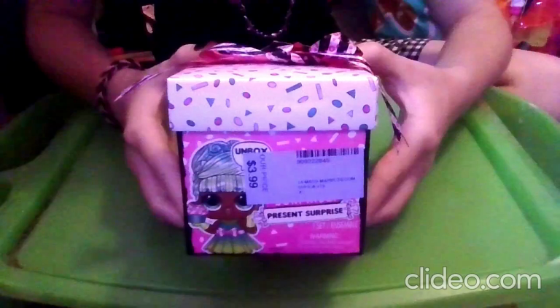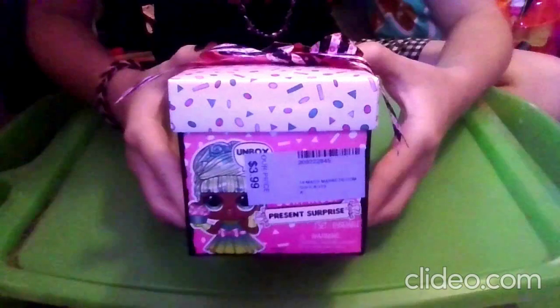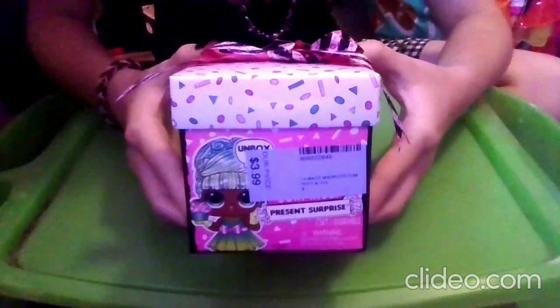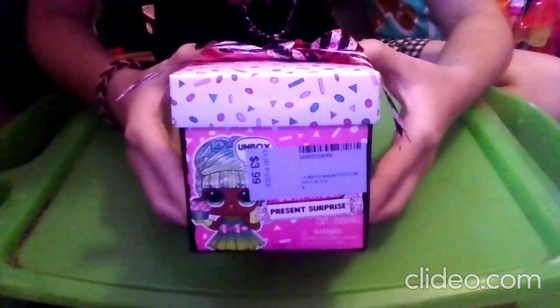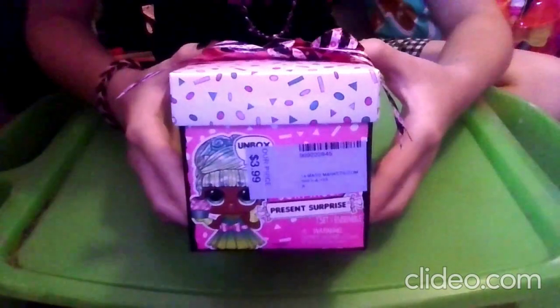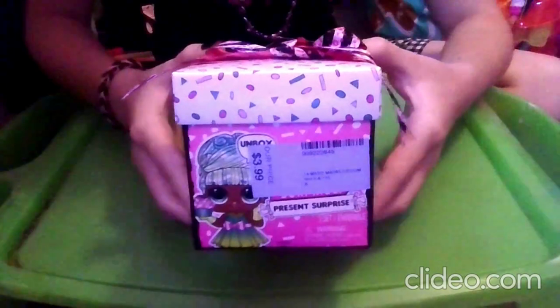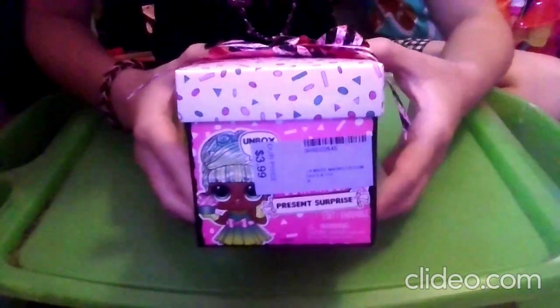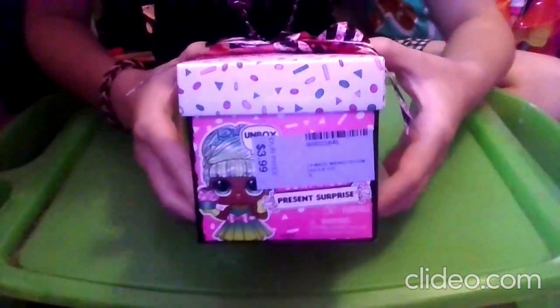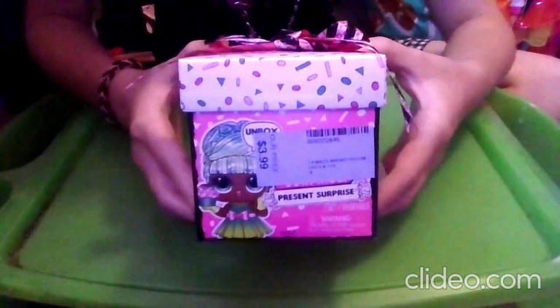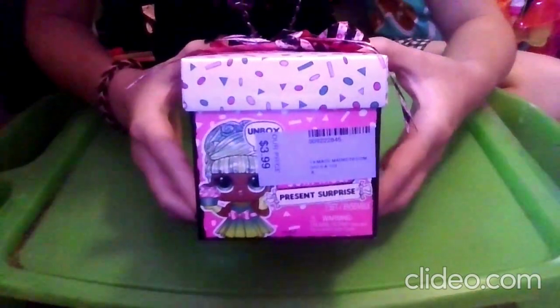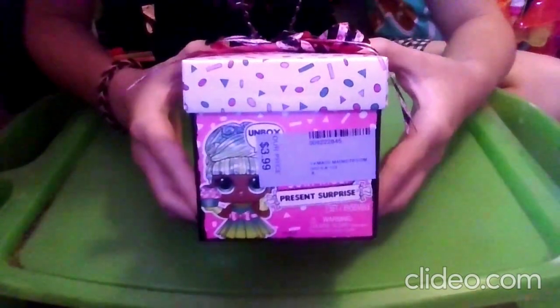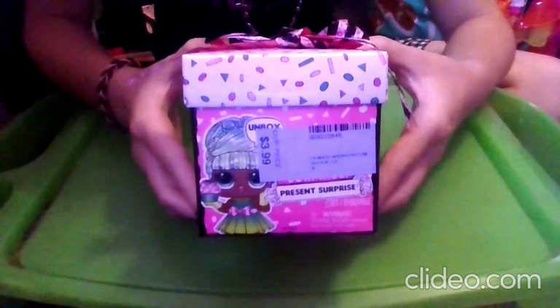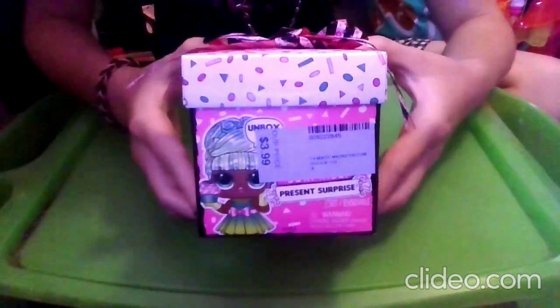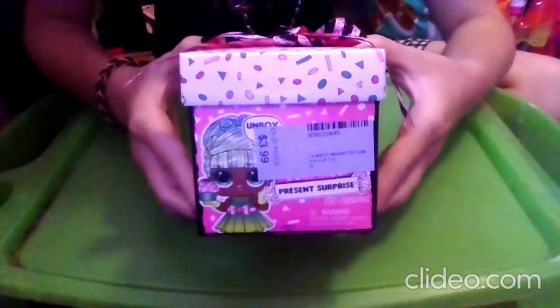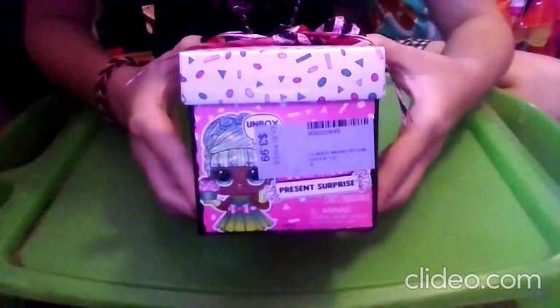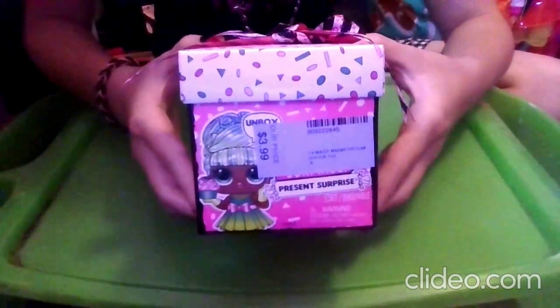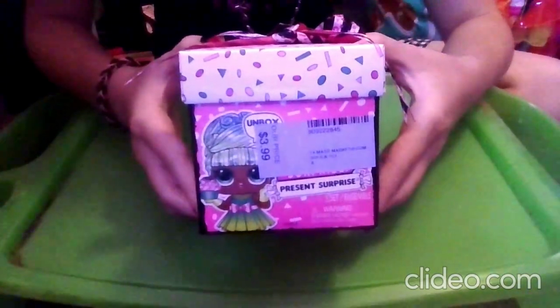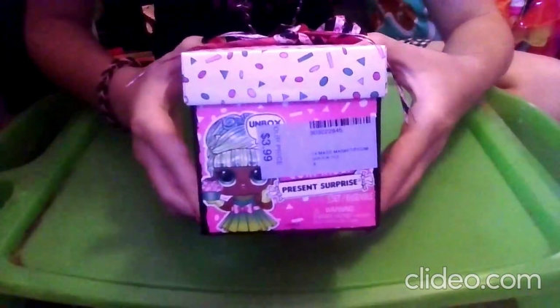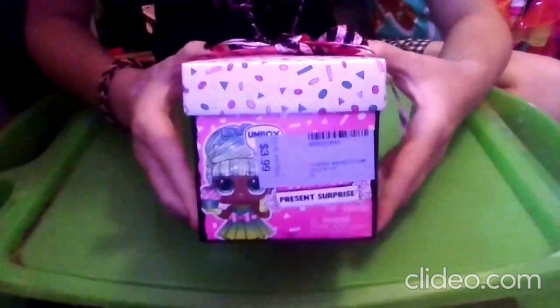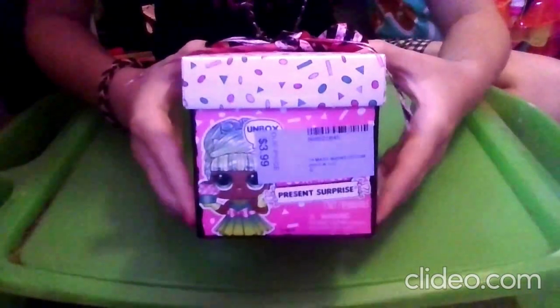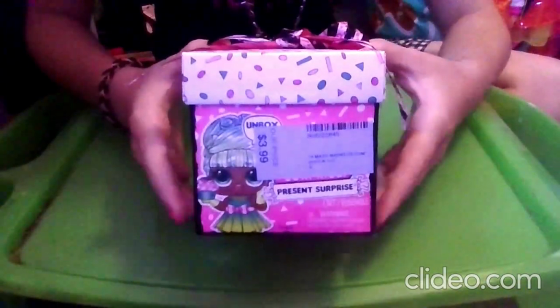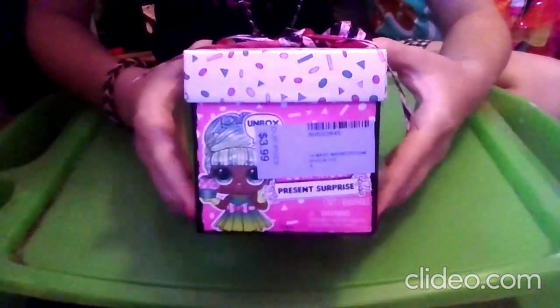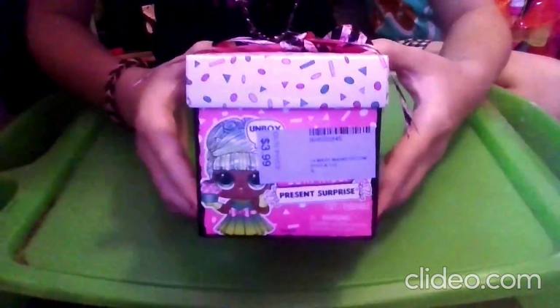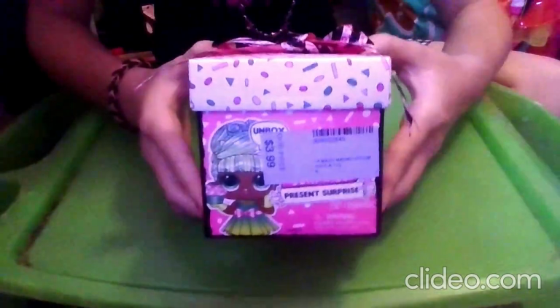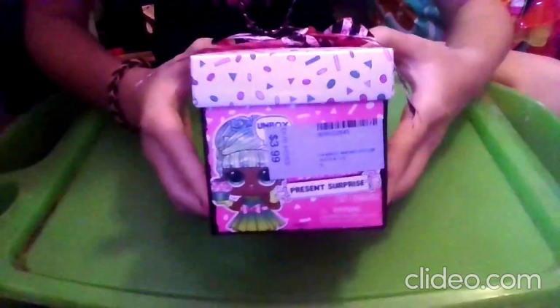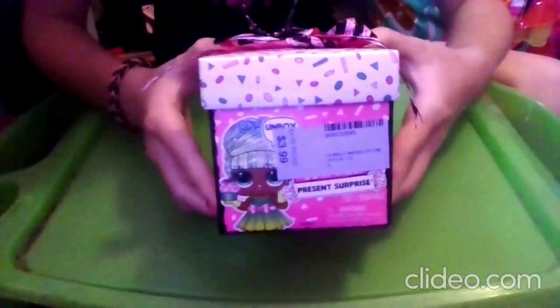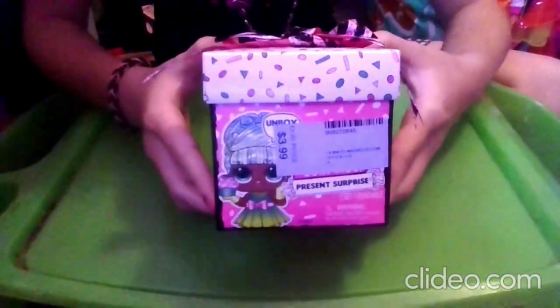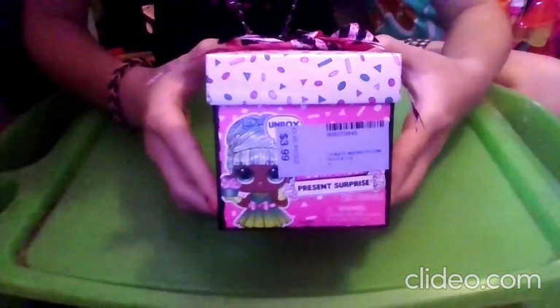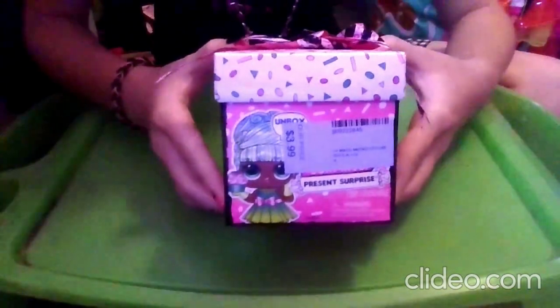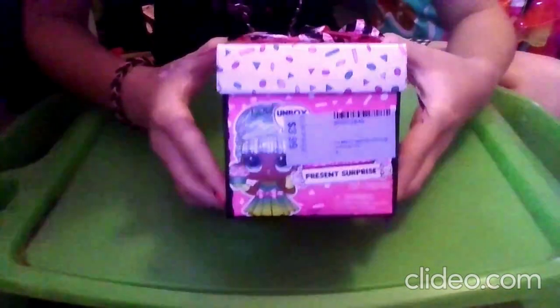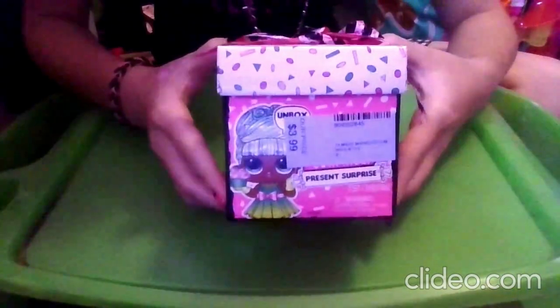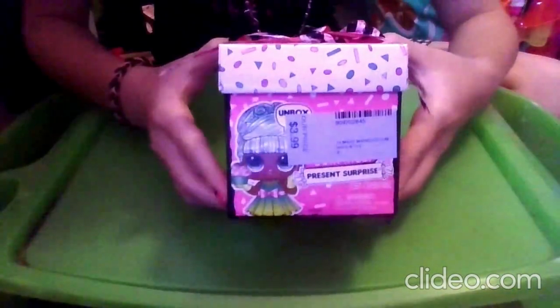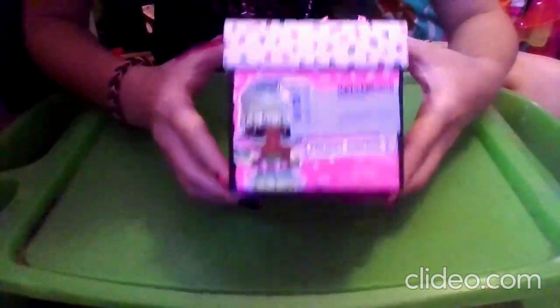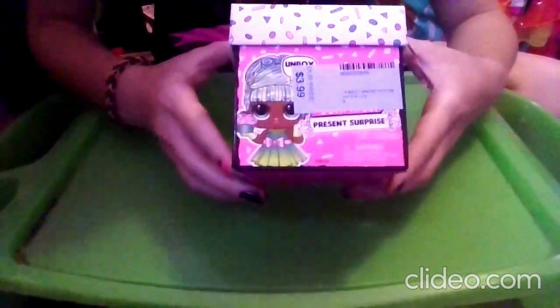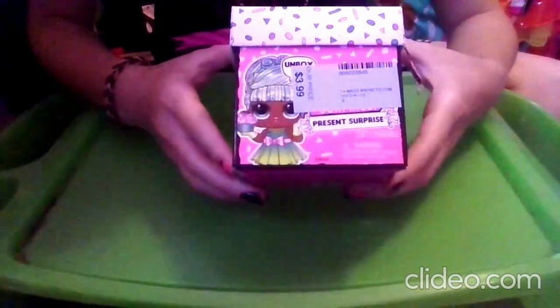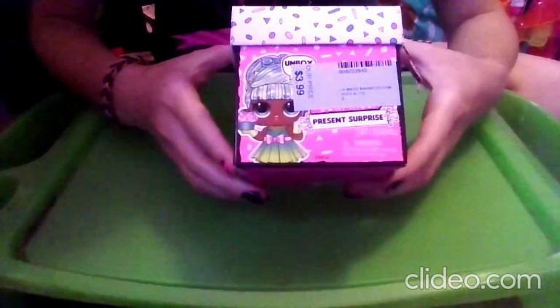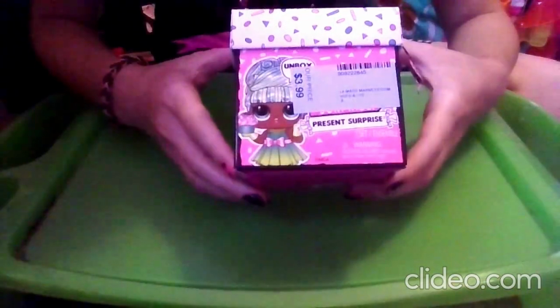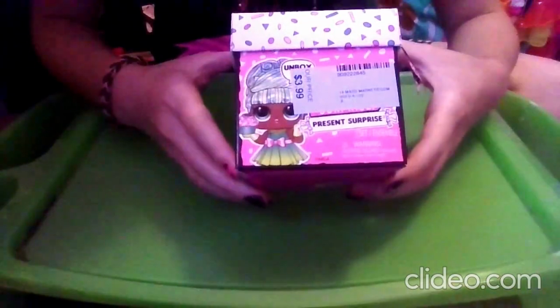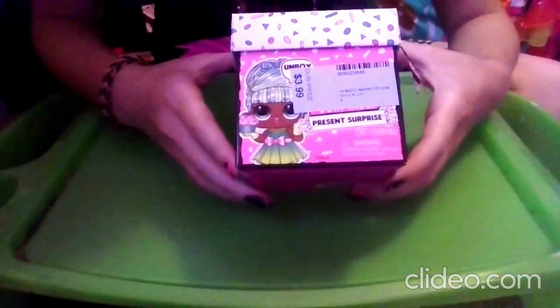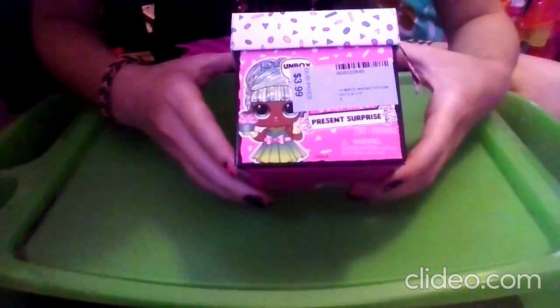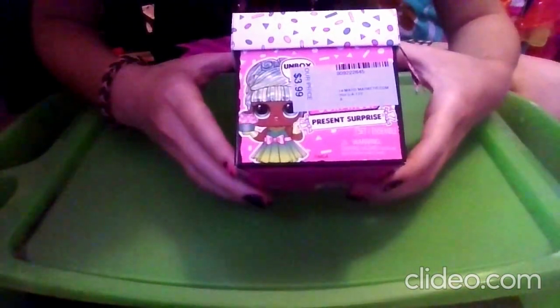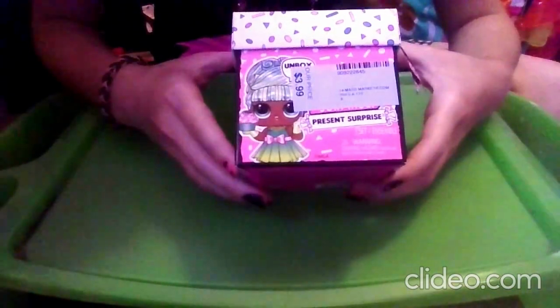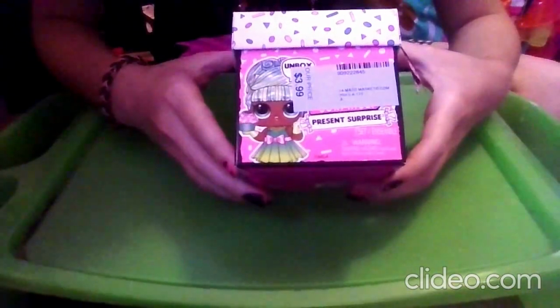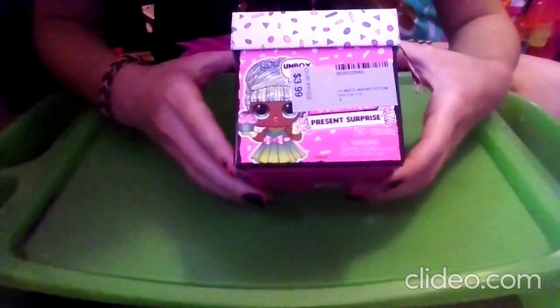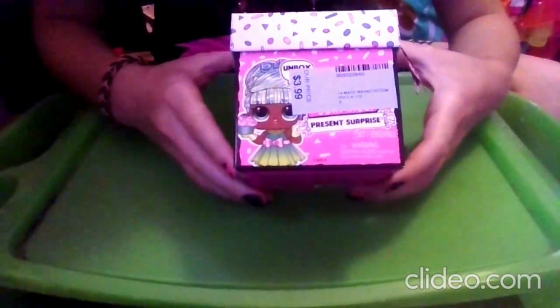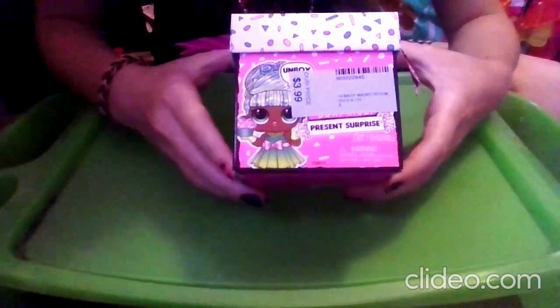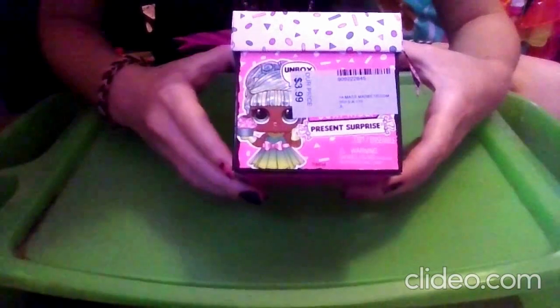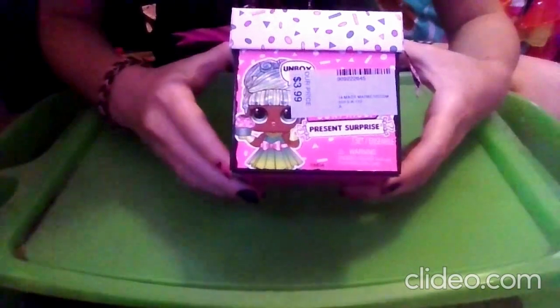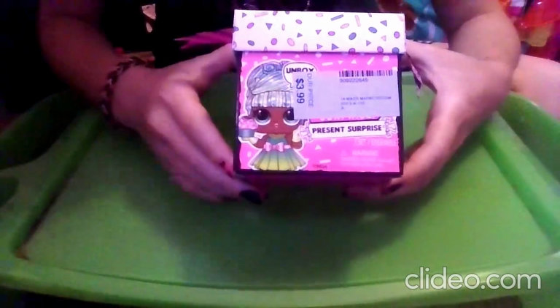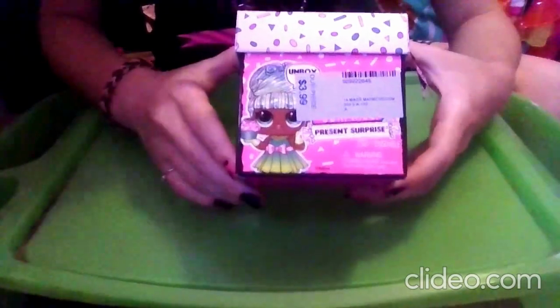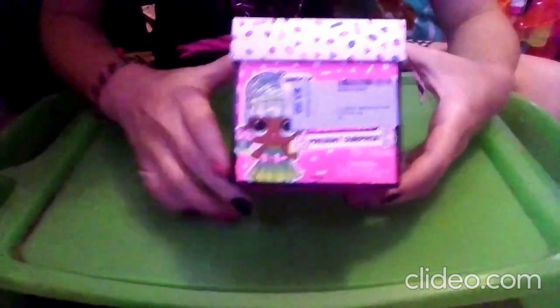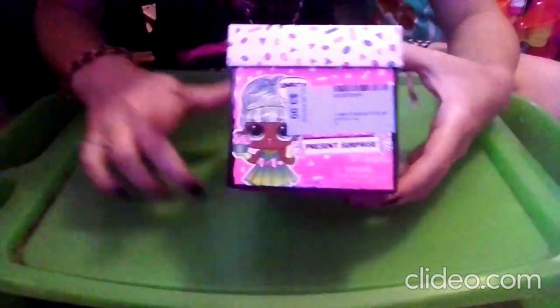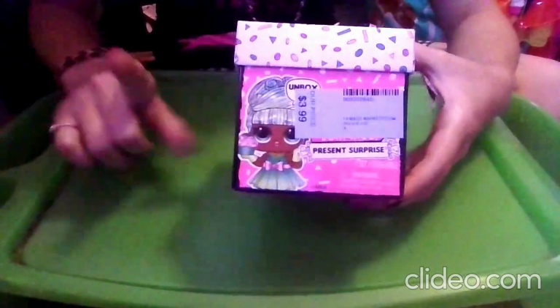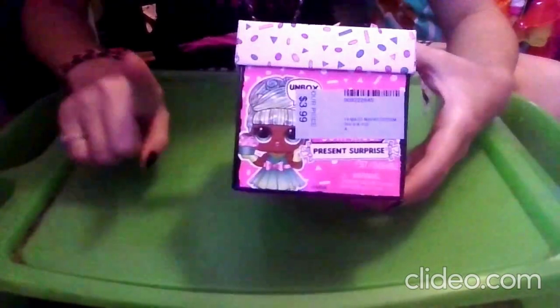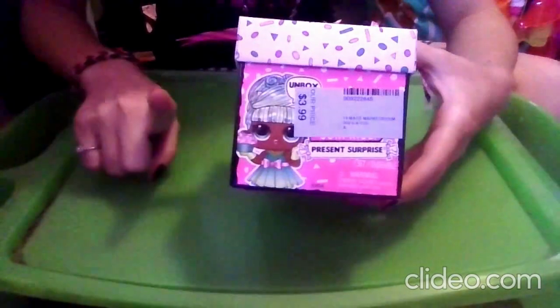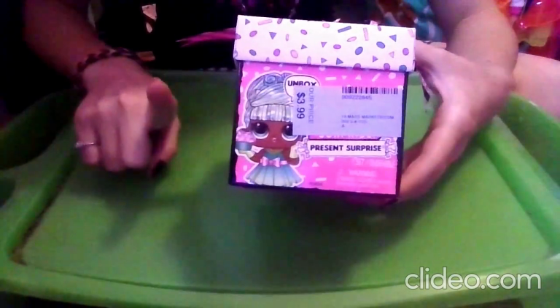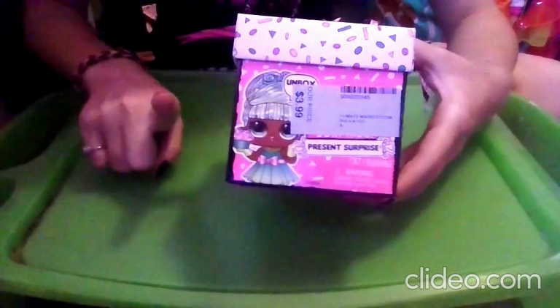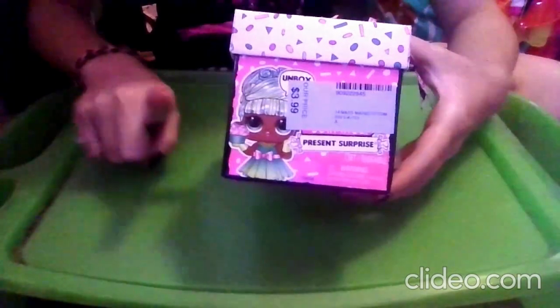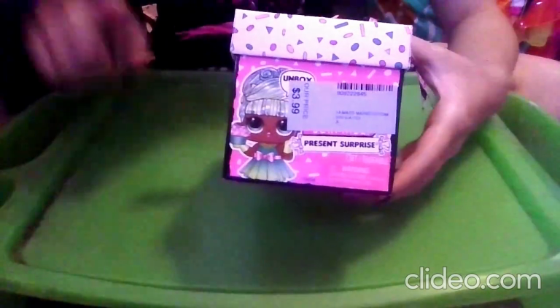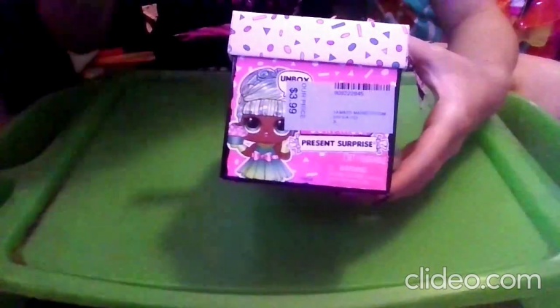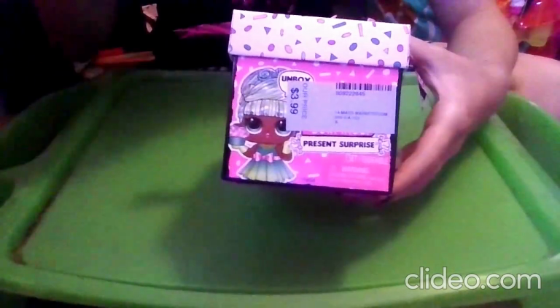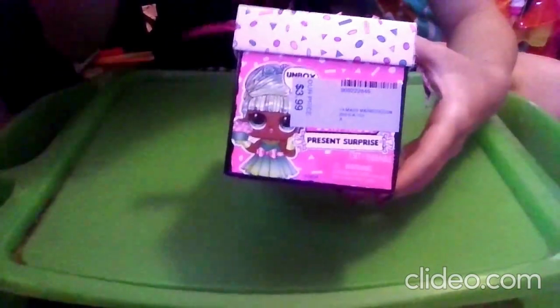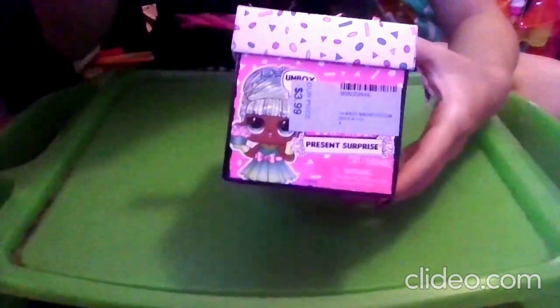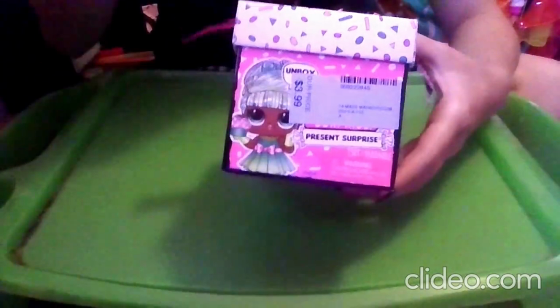What's up my bear cubs? Jaden Bear here and today we're unboxing the LOL Surprise Present Surprise from Series 1.